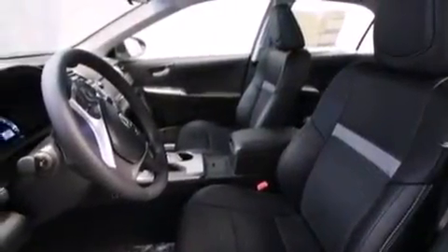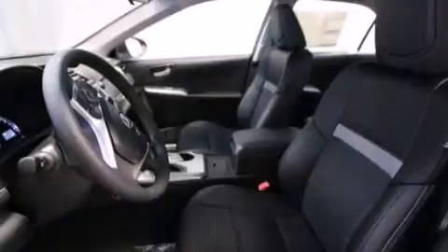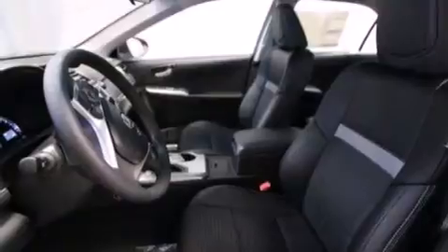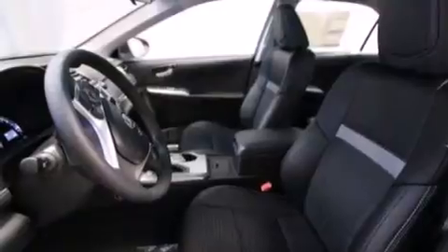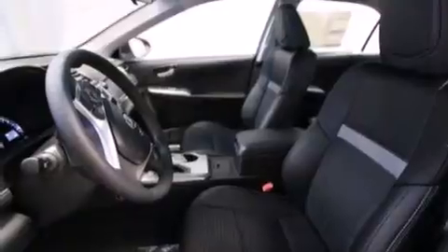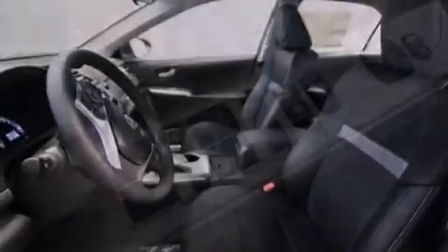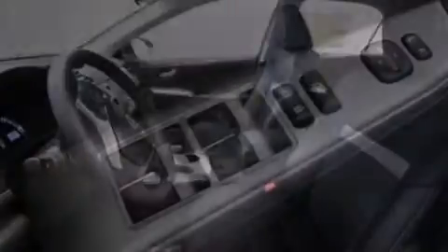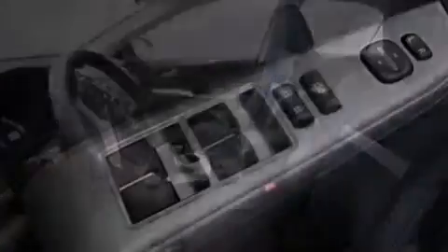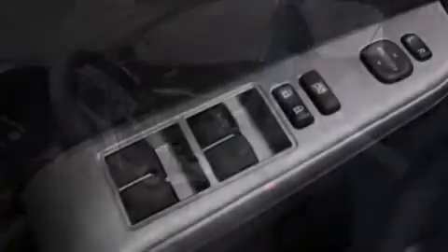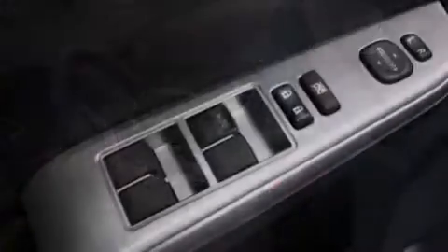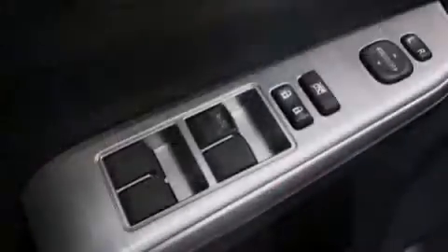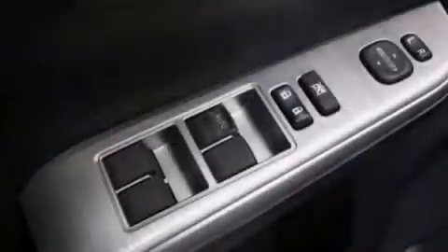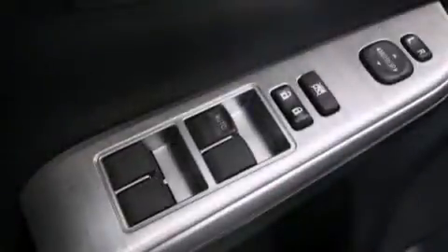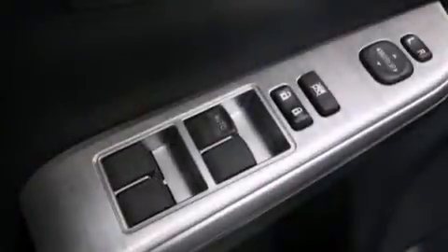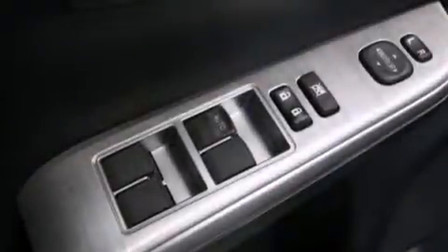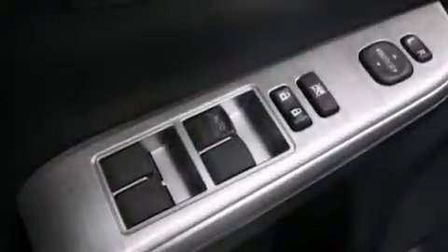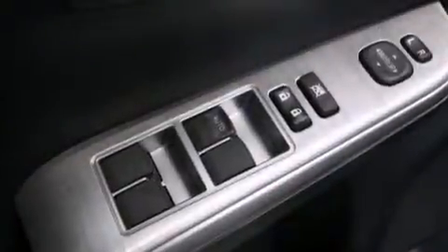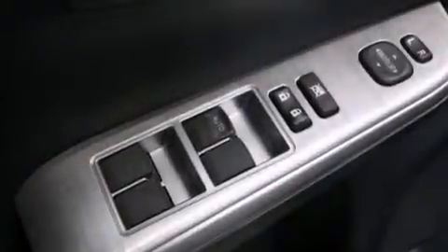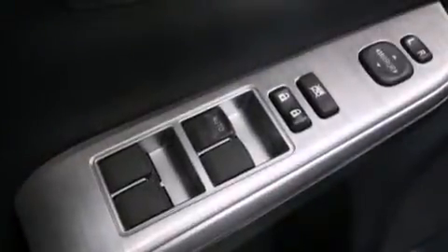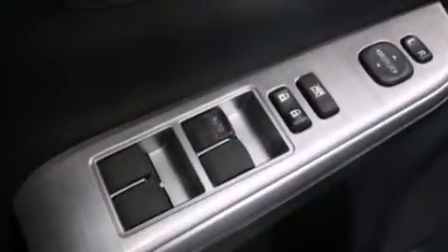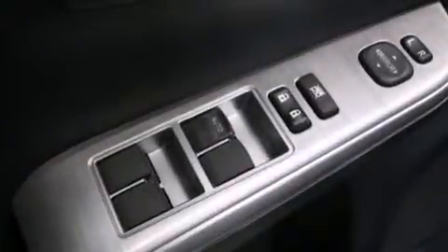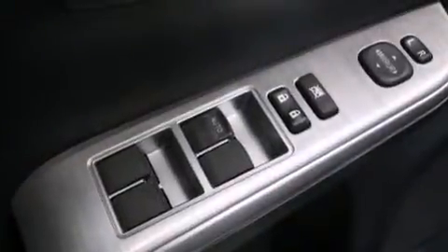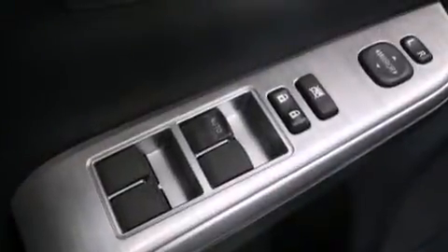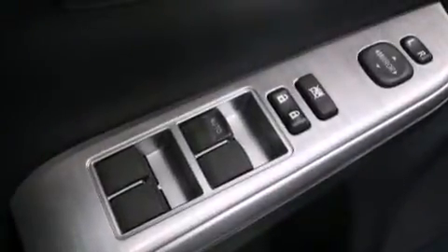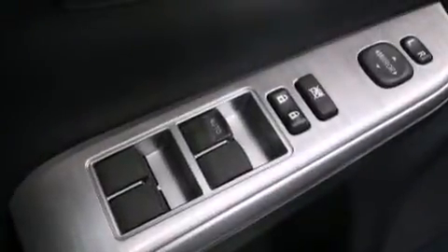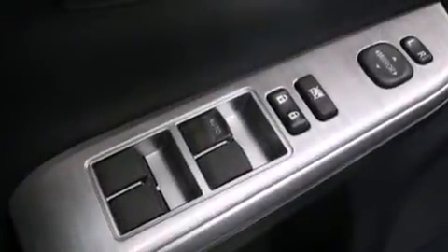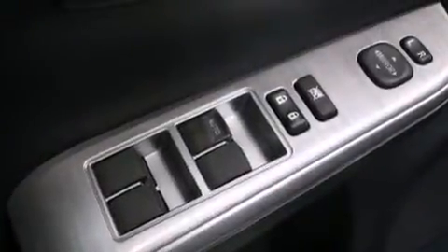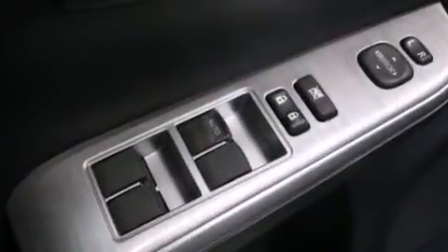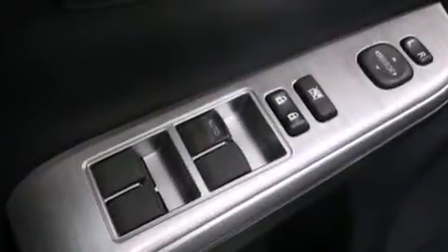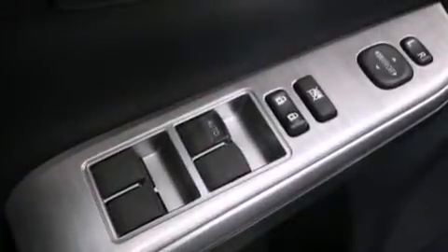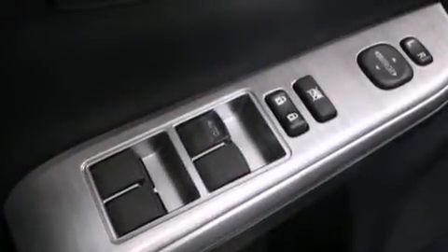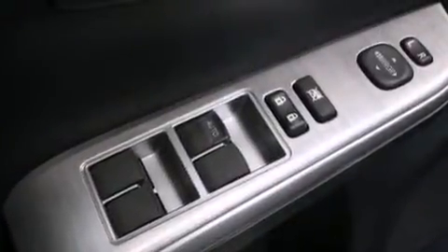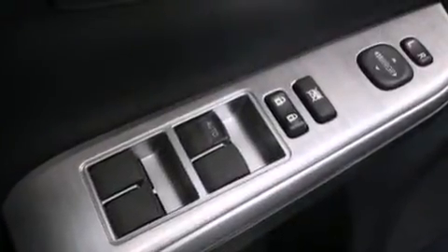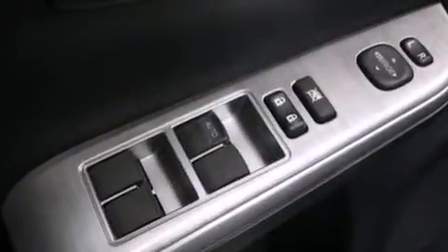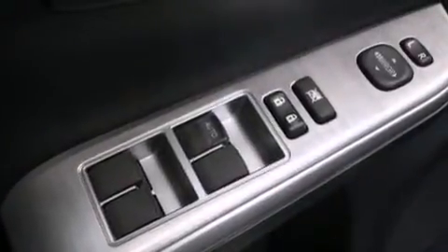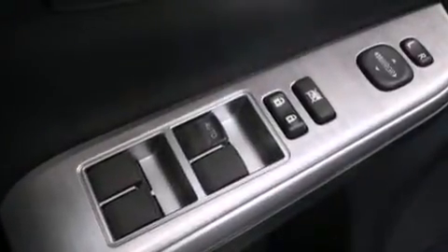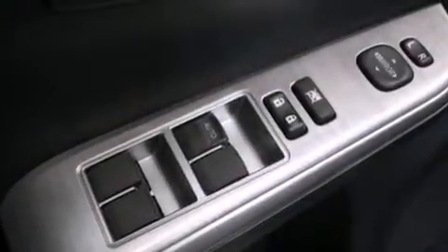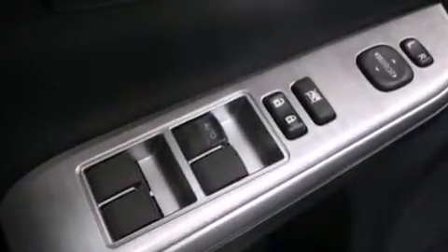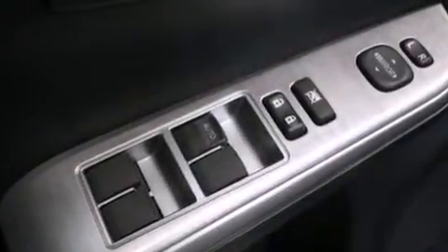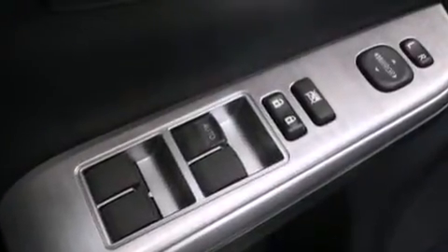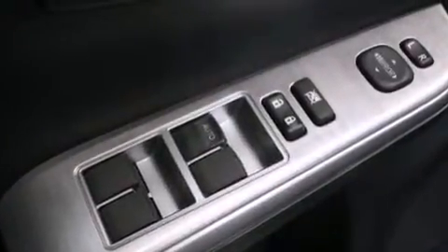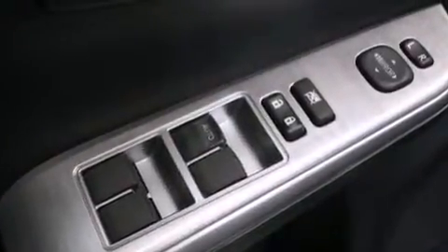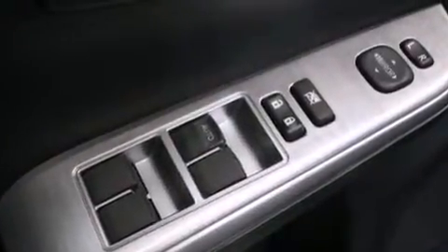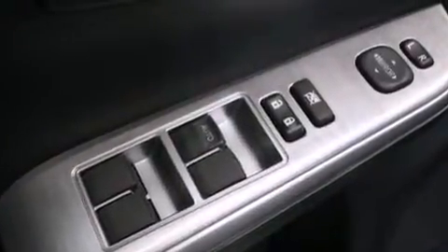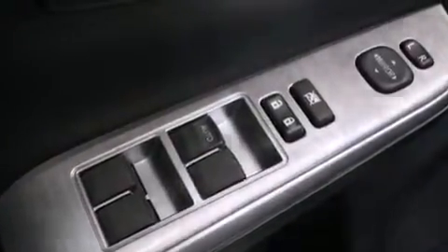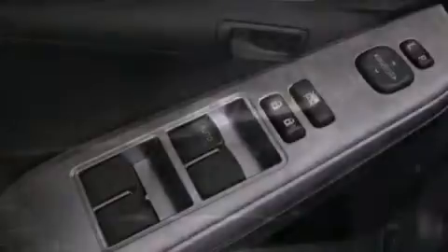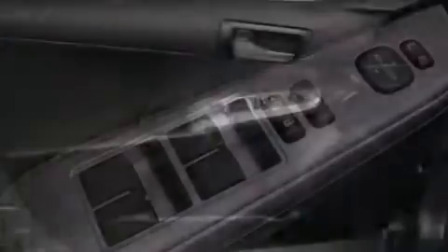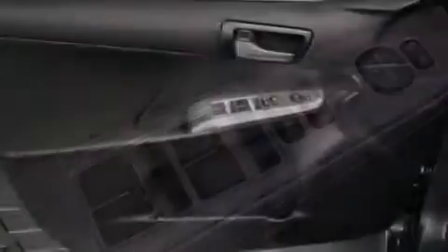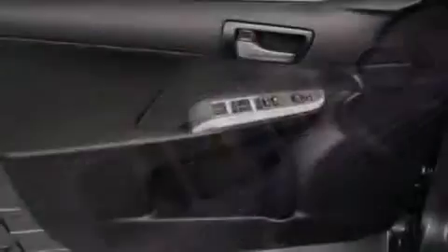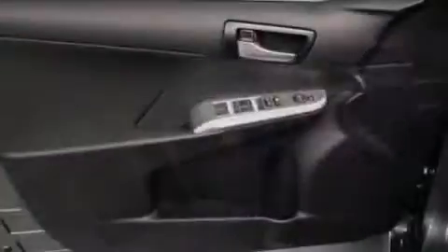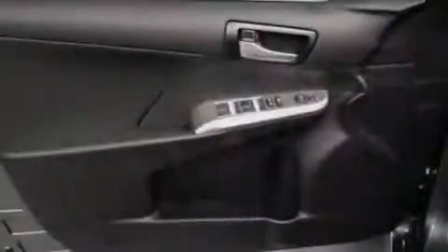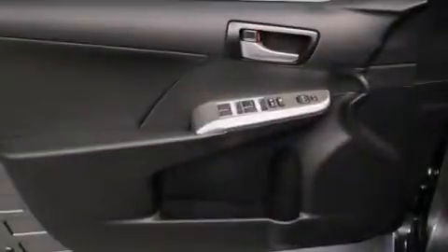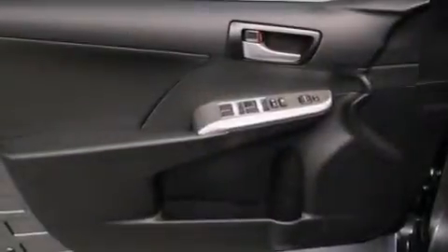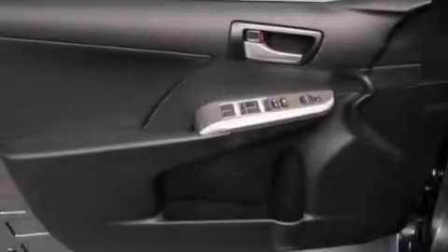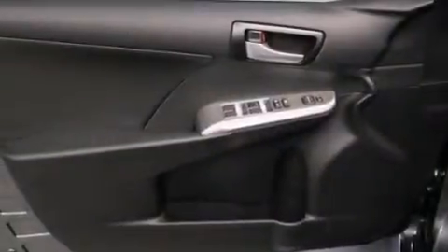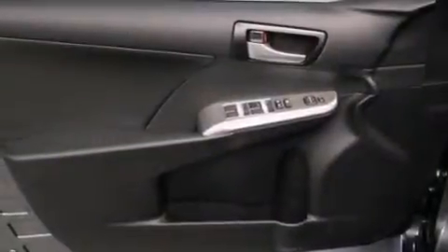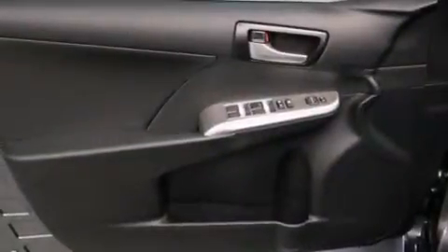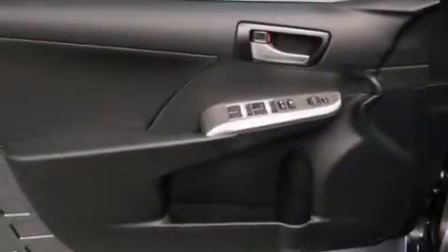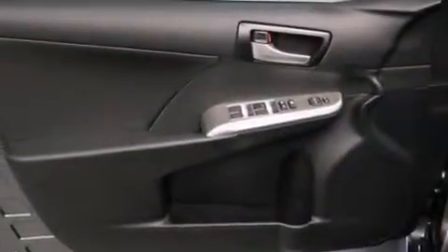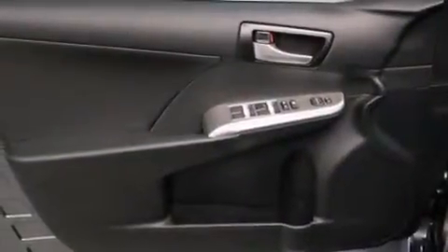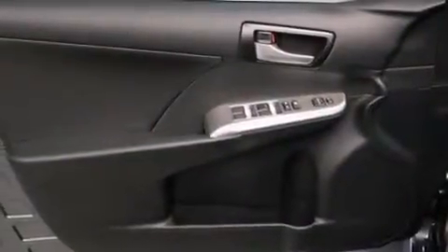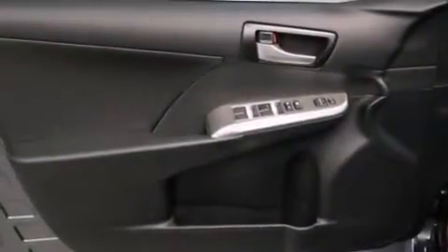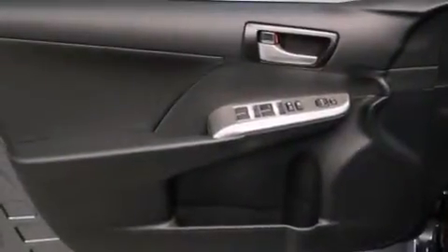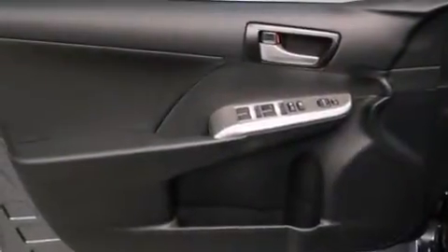Air conditioning, a split folding rear seat, cruise control, a six-speaker audio system, and a leather-wrapped shift knob.